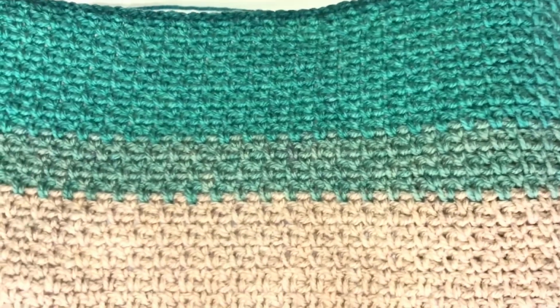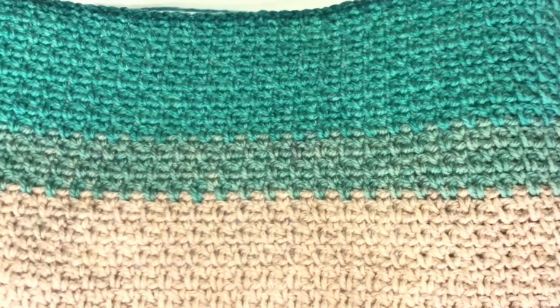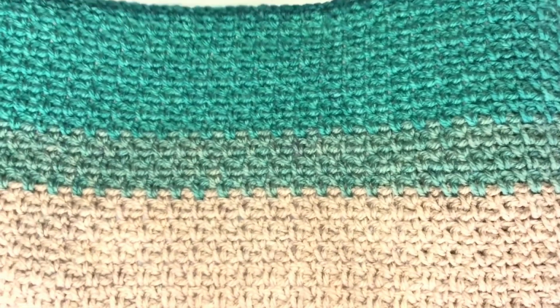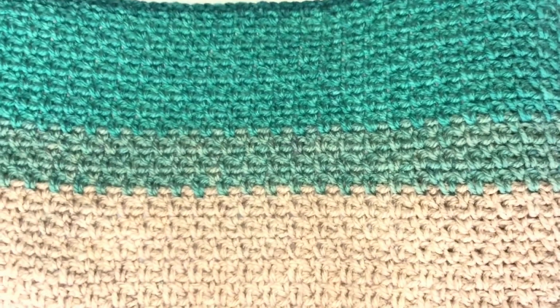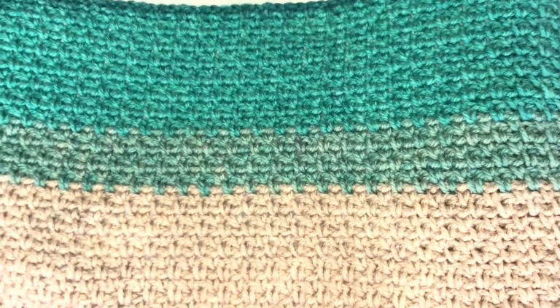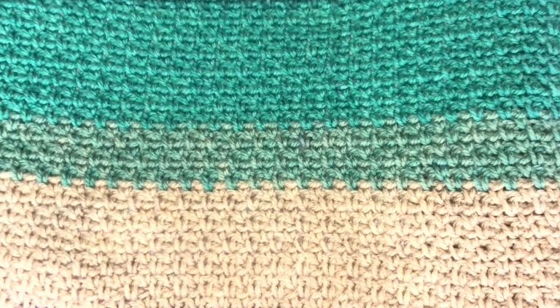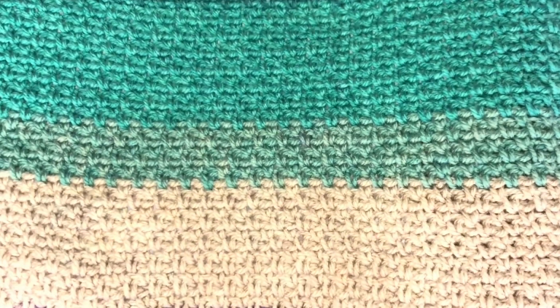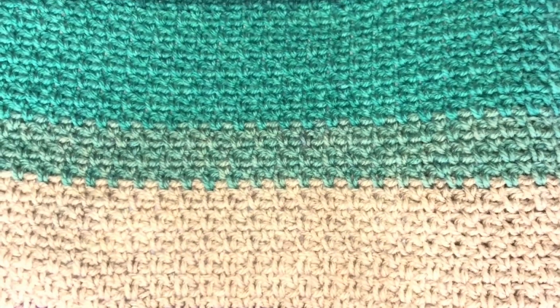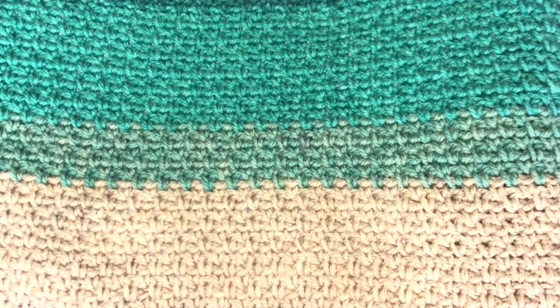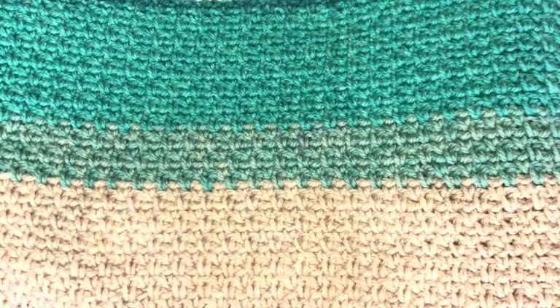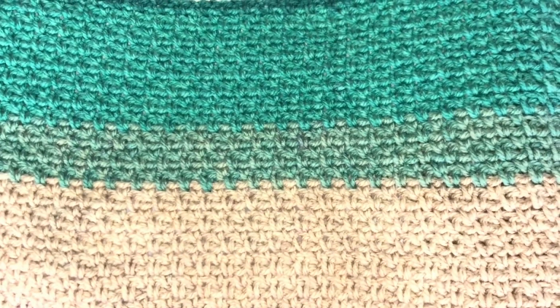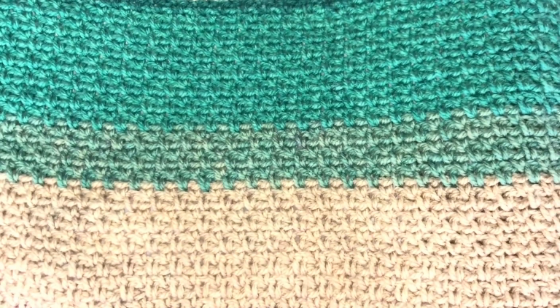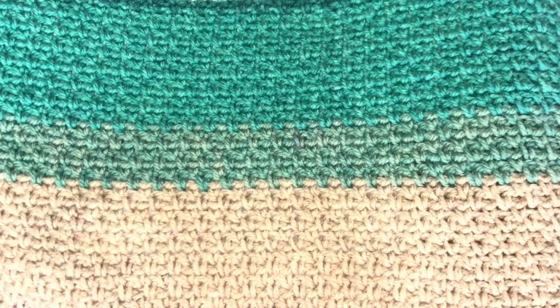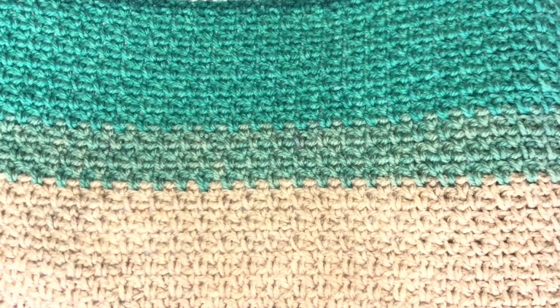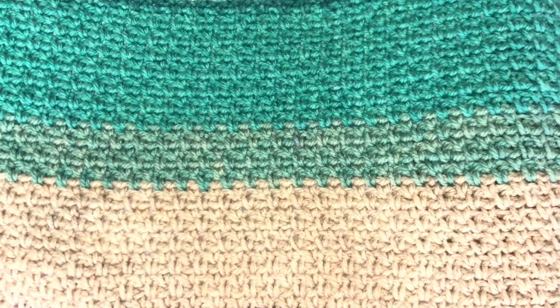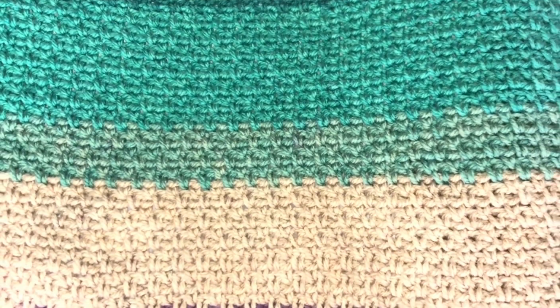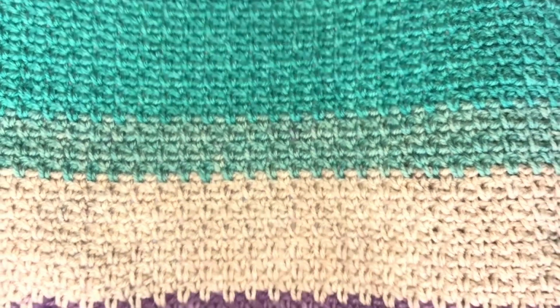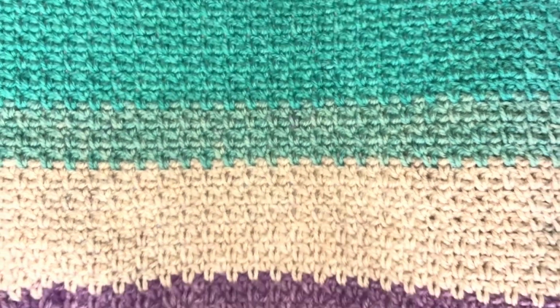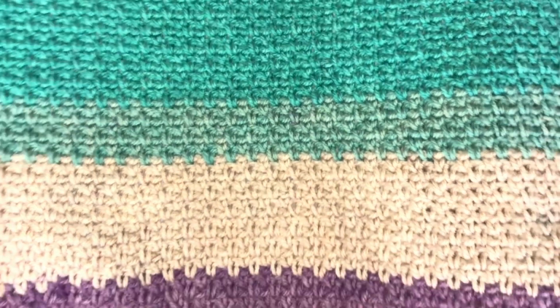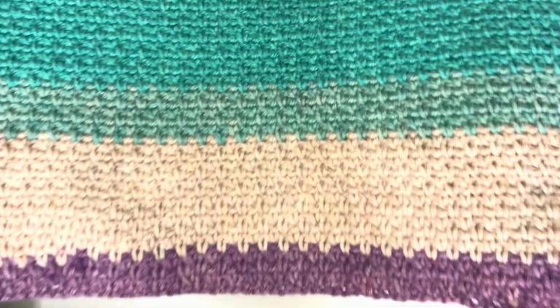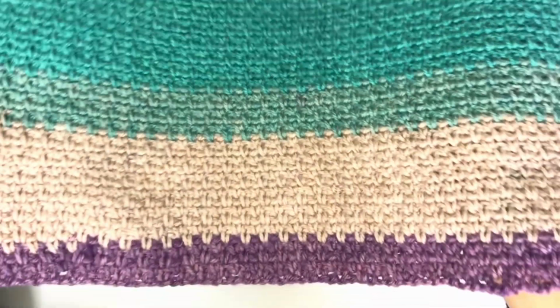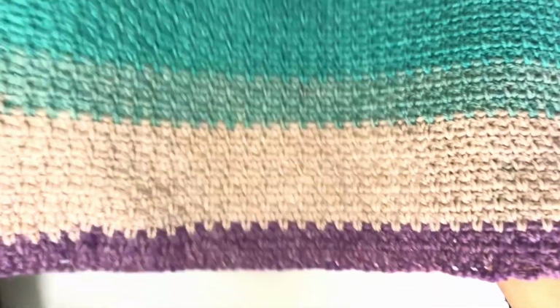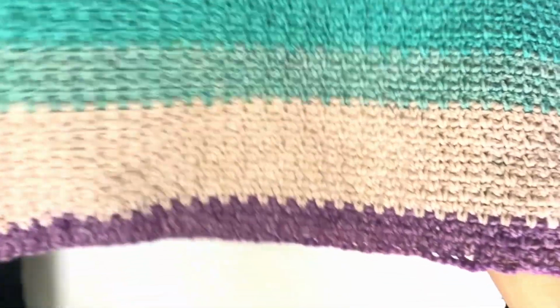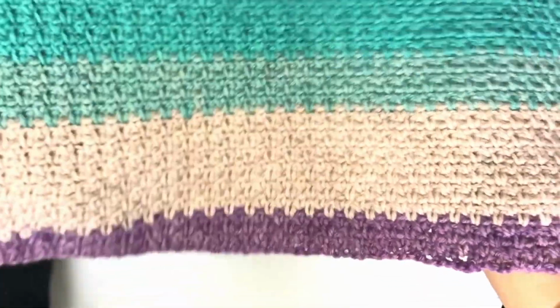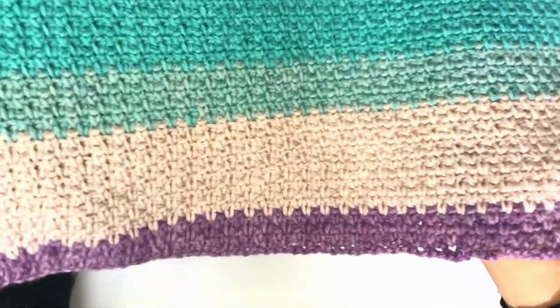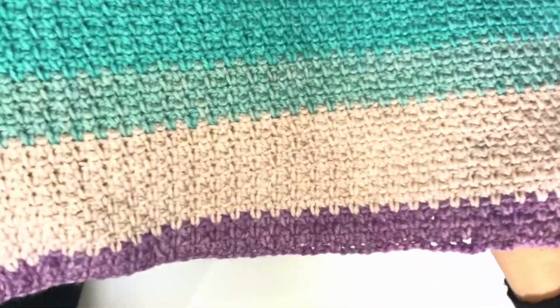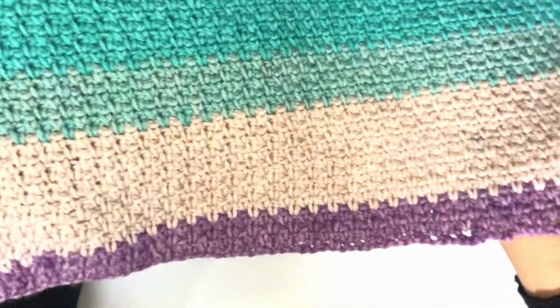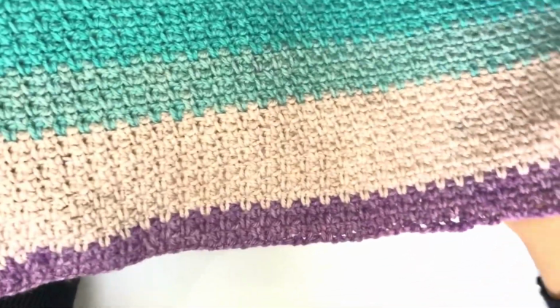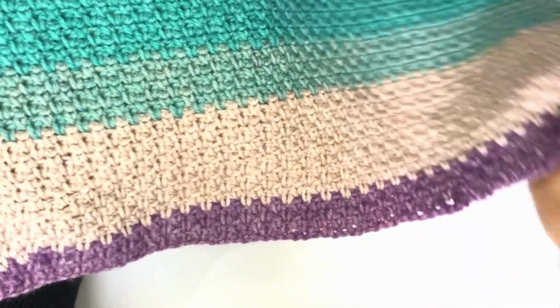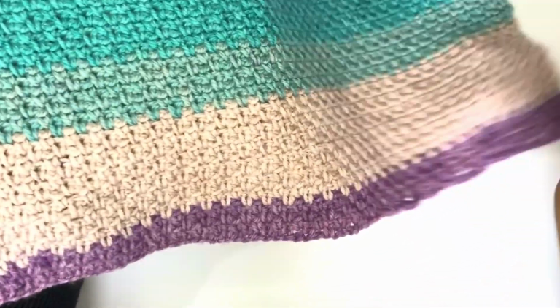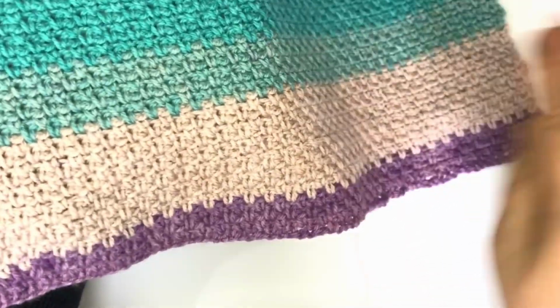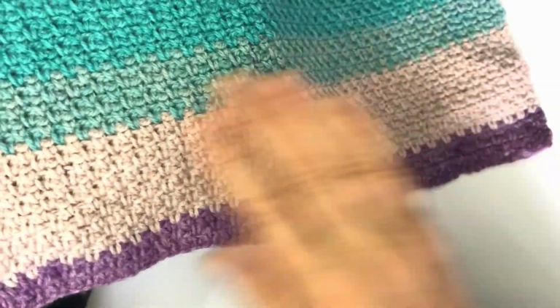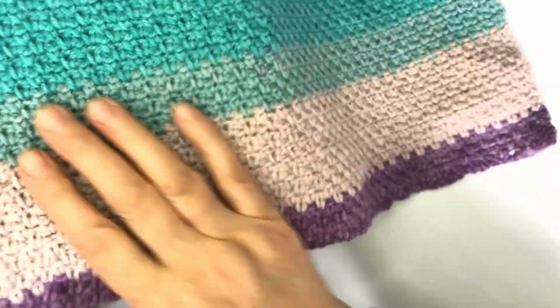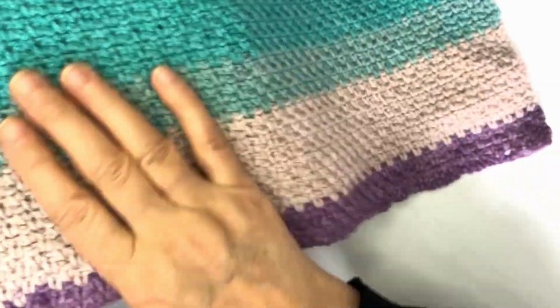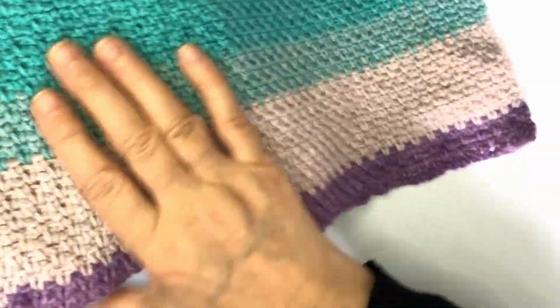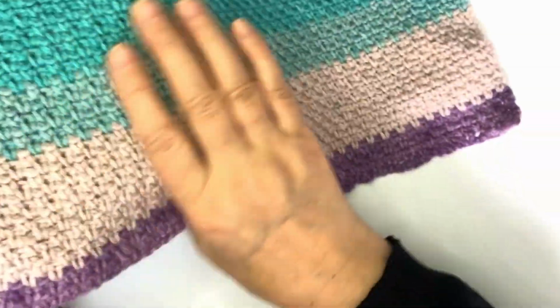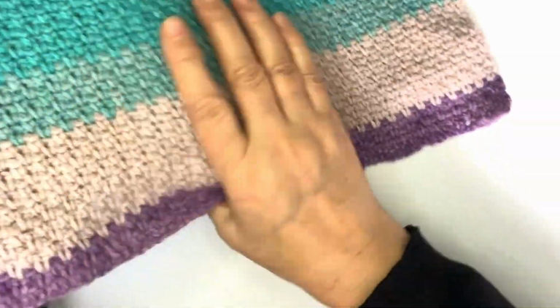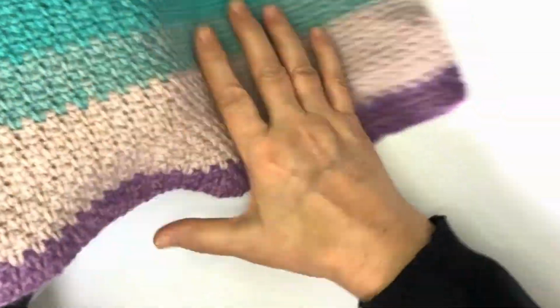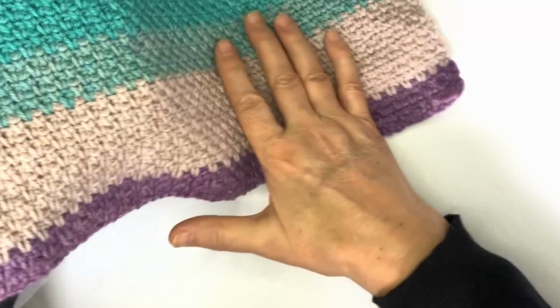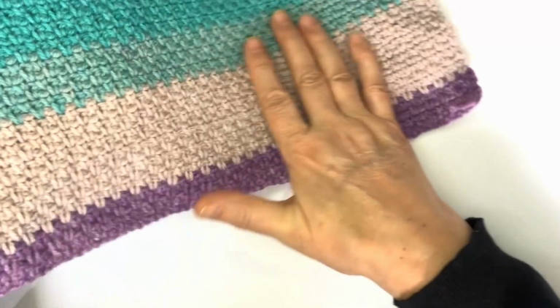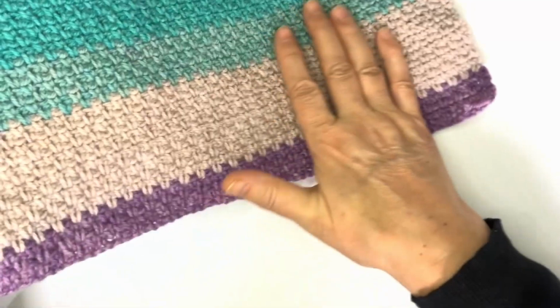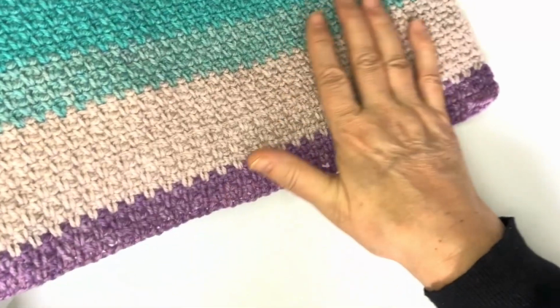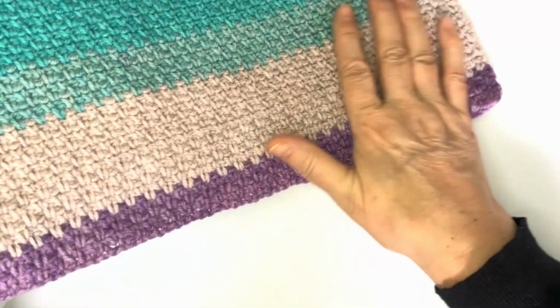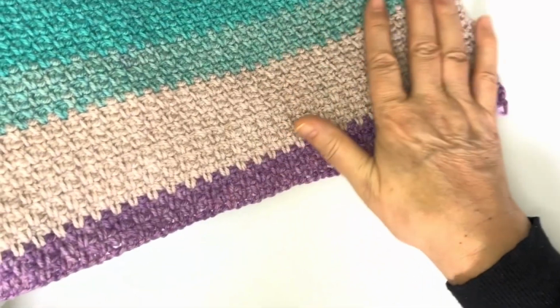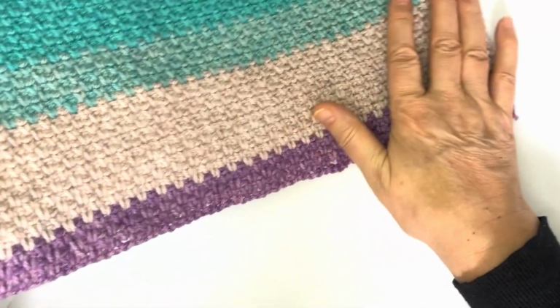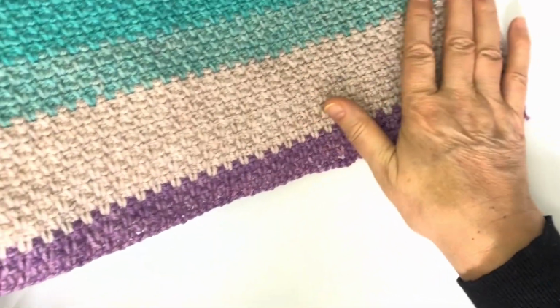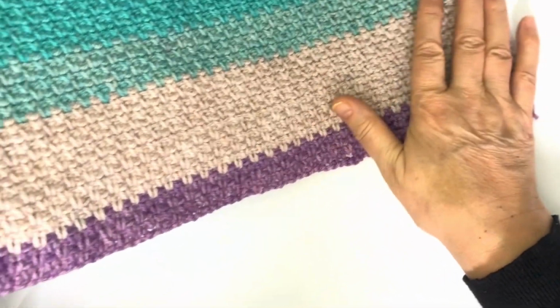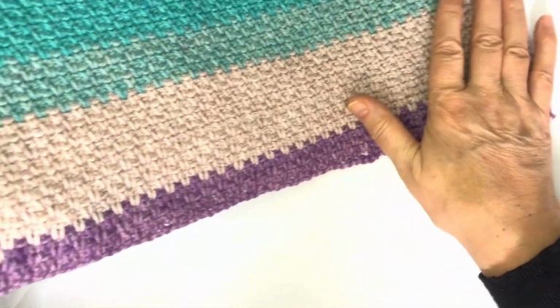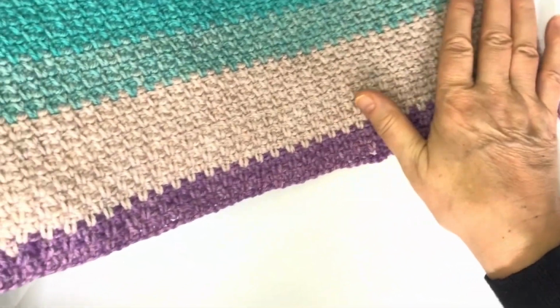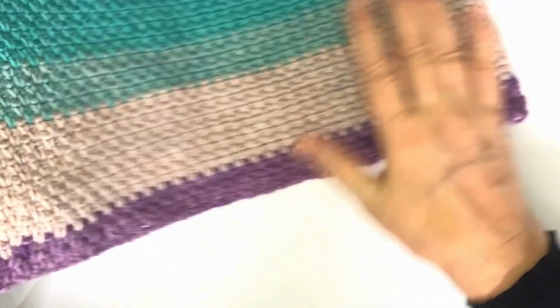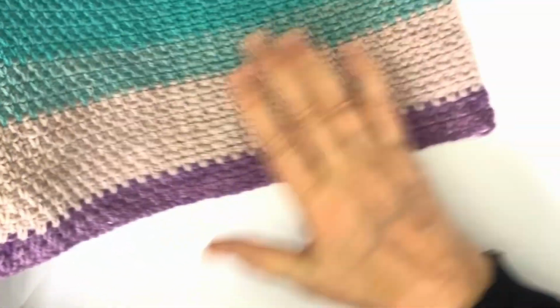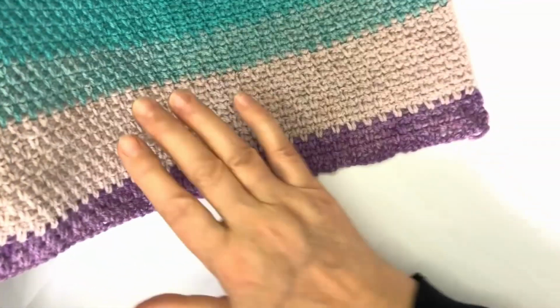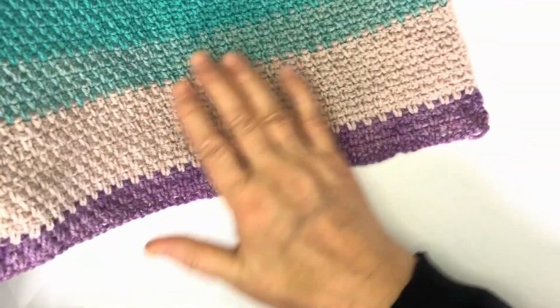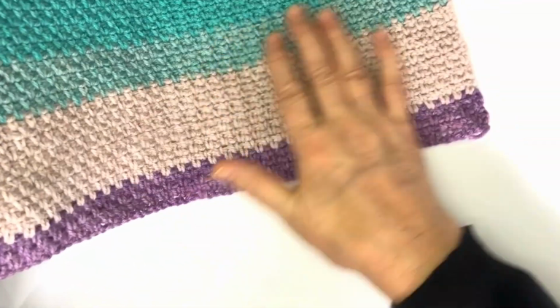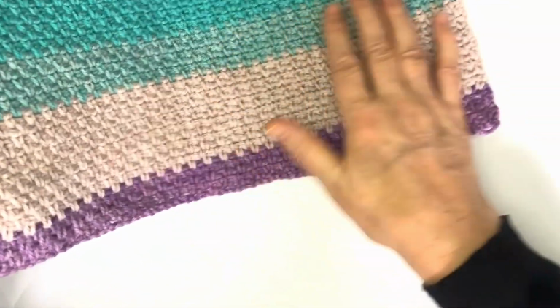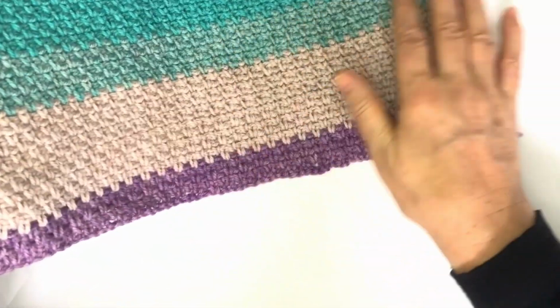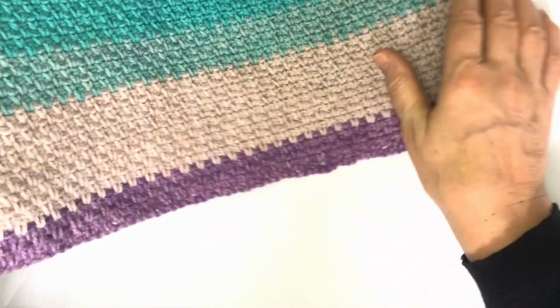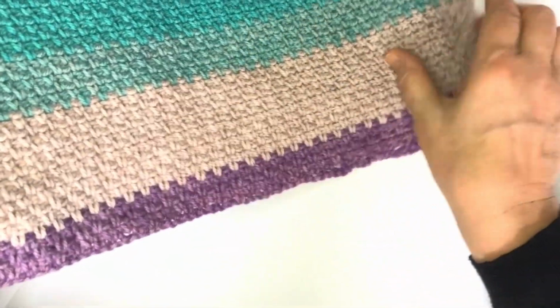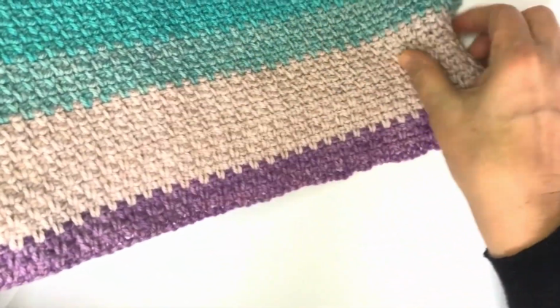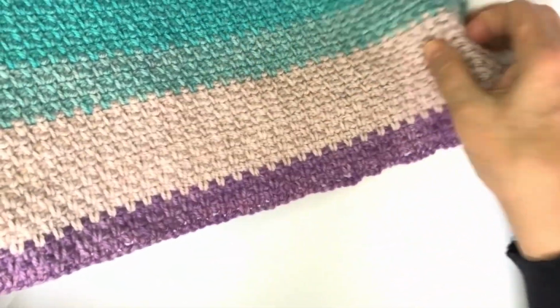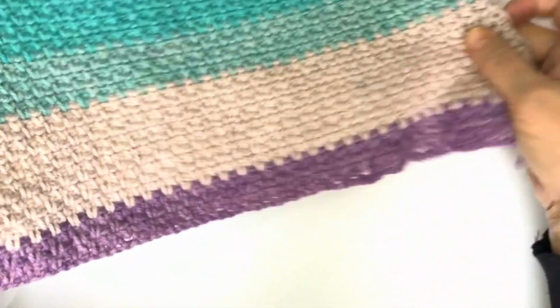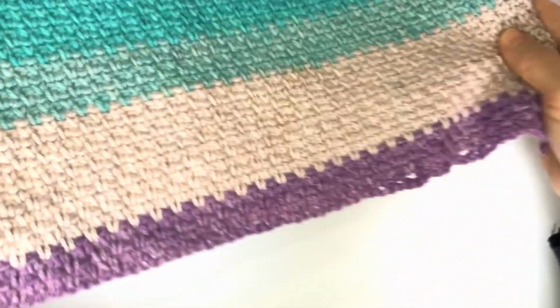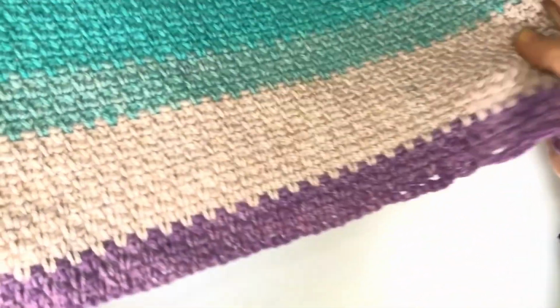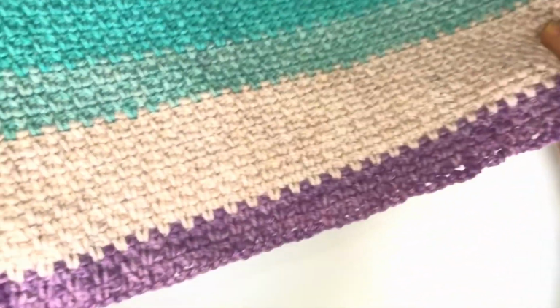The Cakes DK Yarn from Ice Yarns is perfect for making all kinds of projects, including scarves, shawls, blankets, and more. It's perfect for both beginners and experienced crafters.